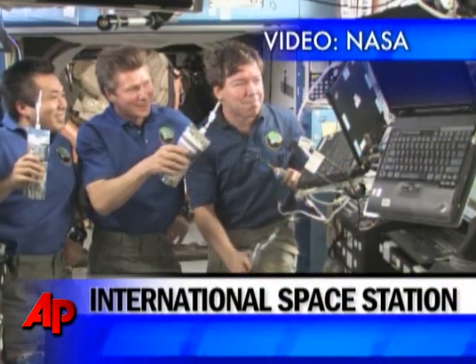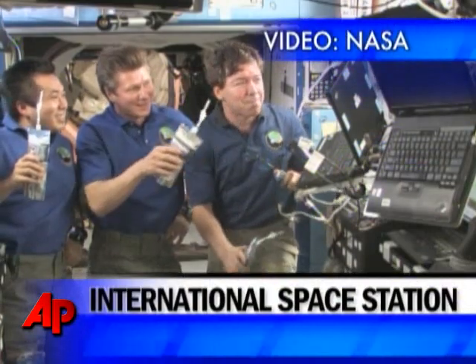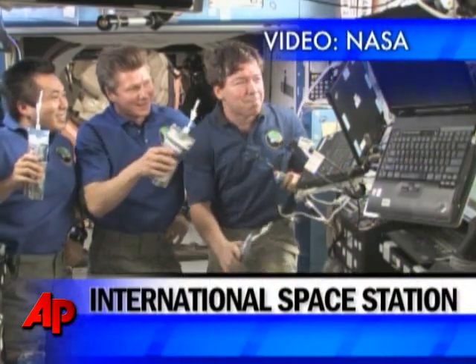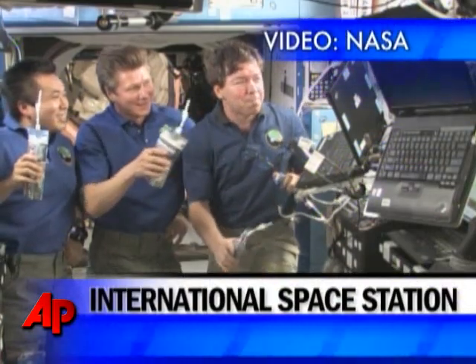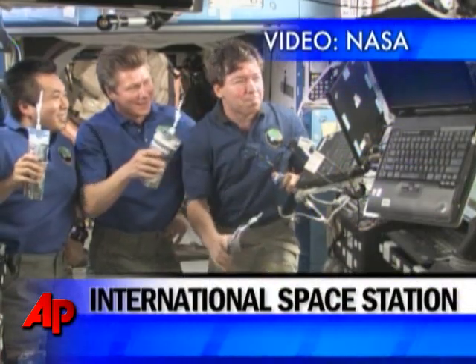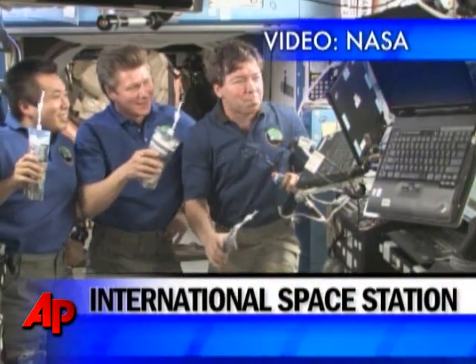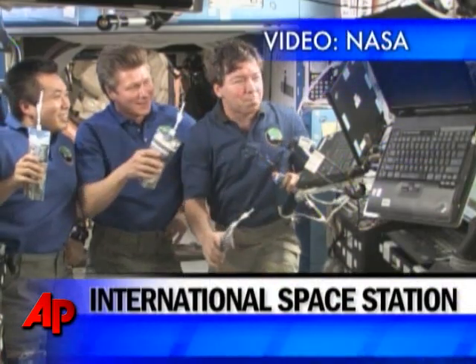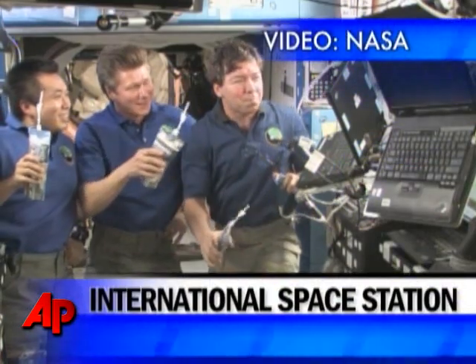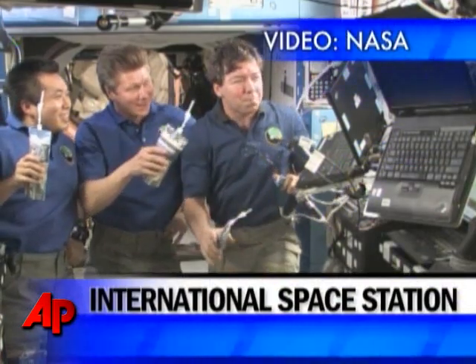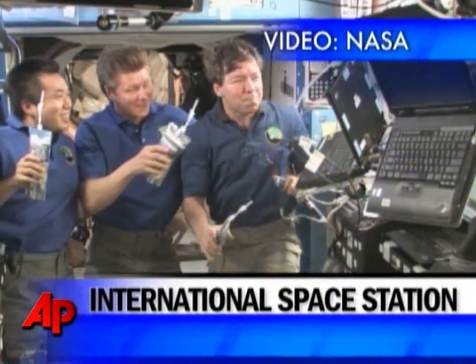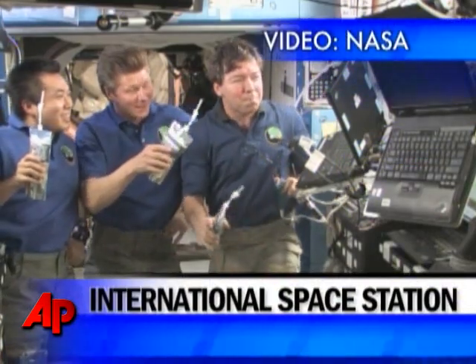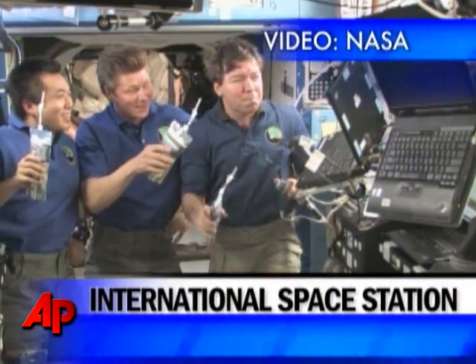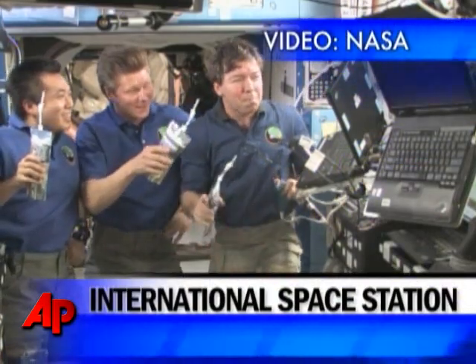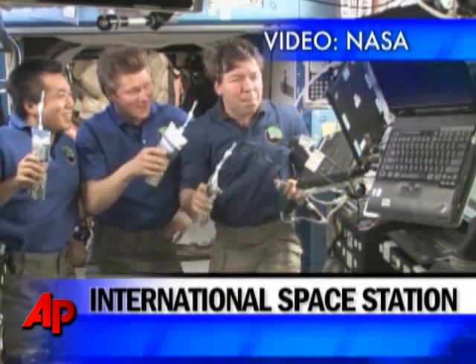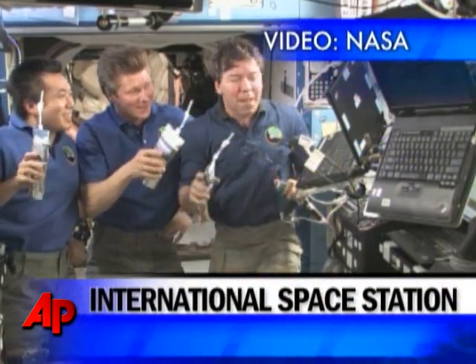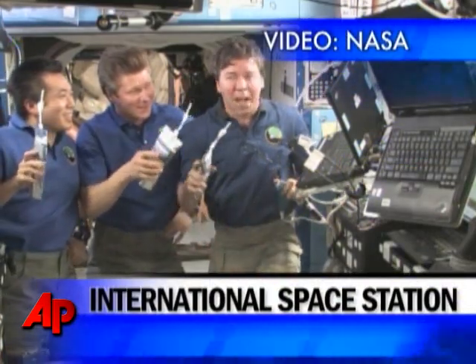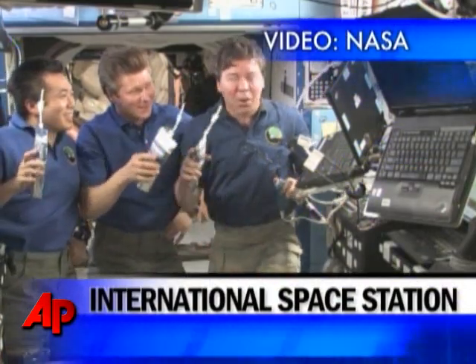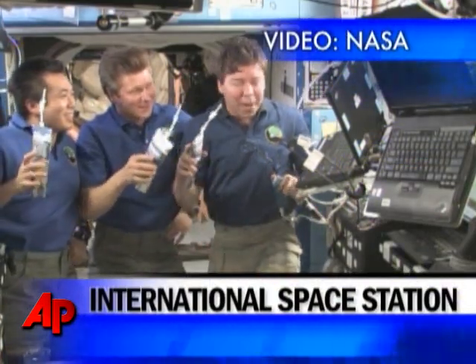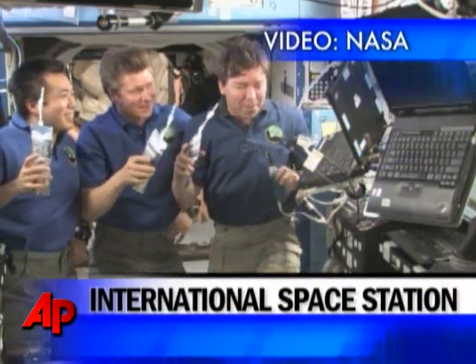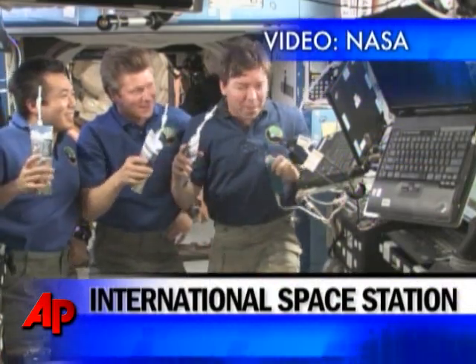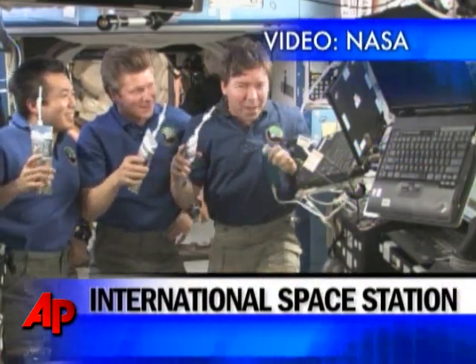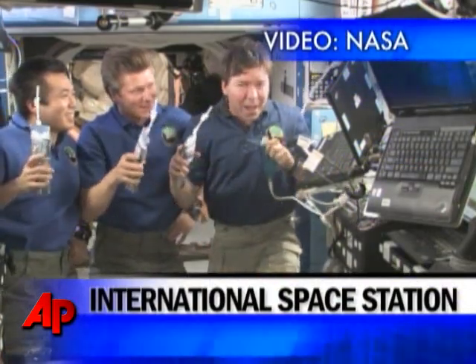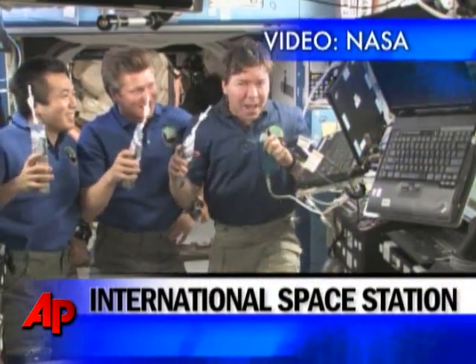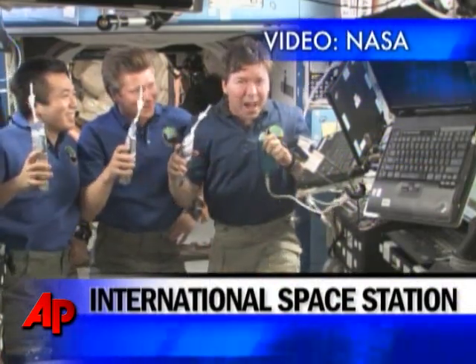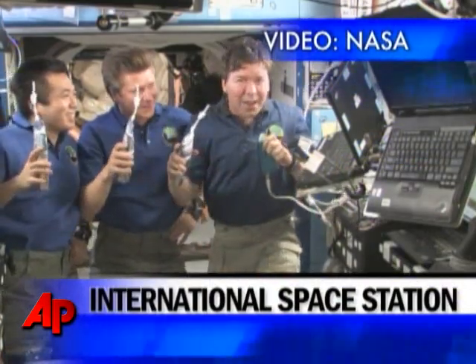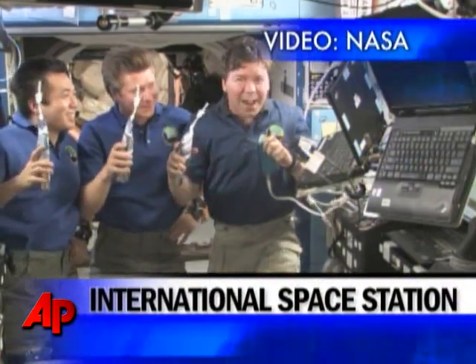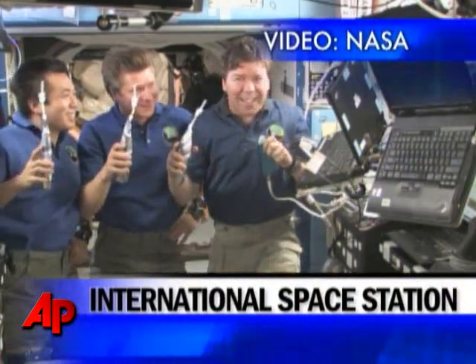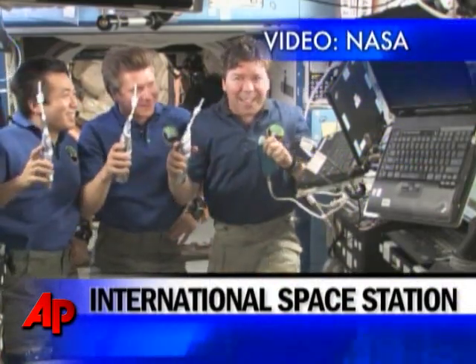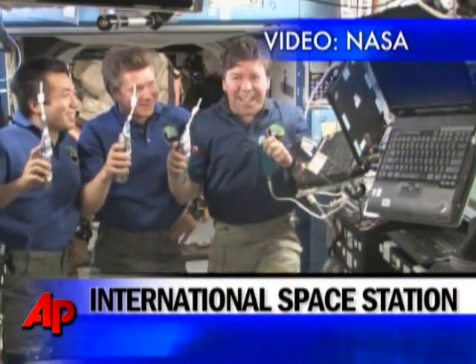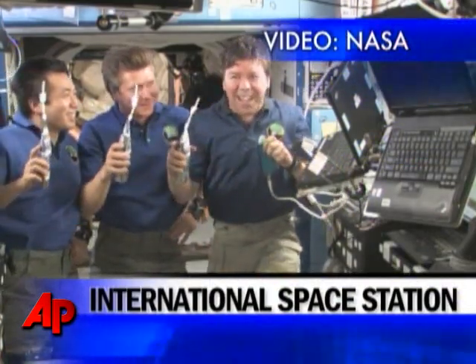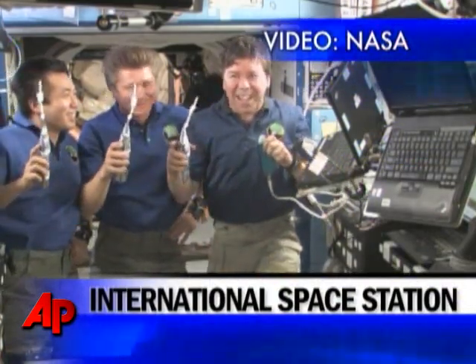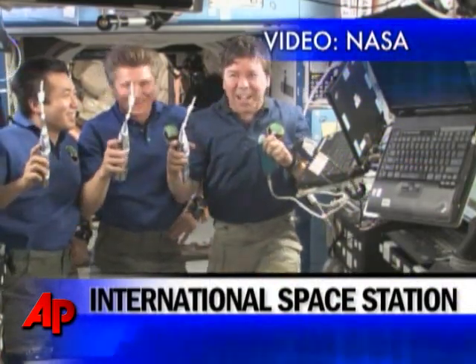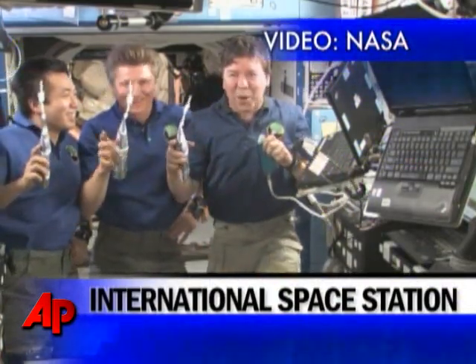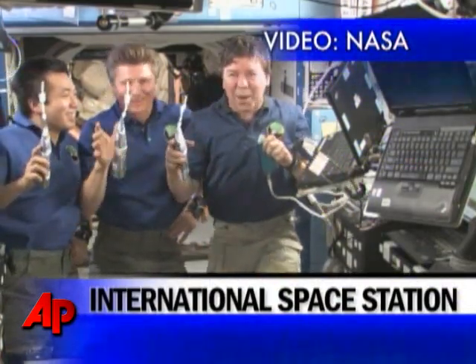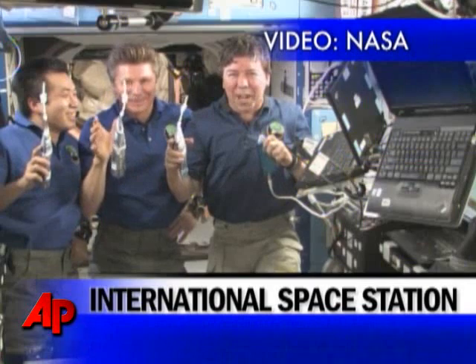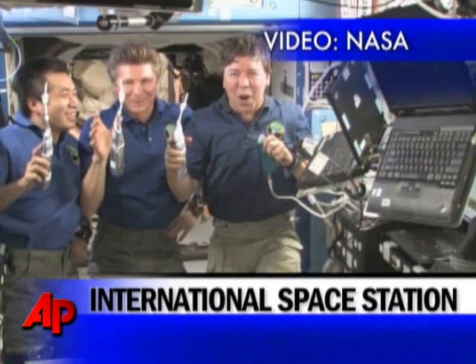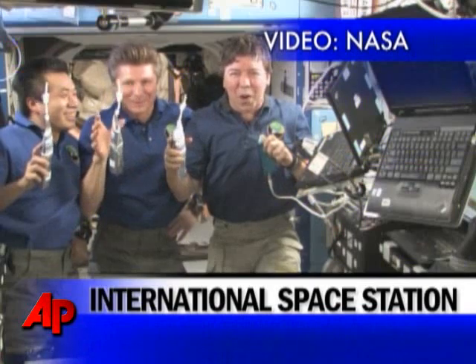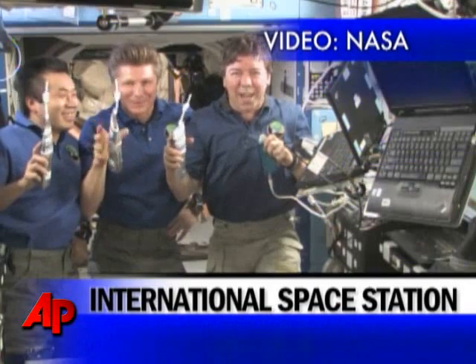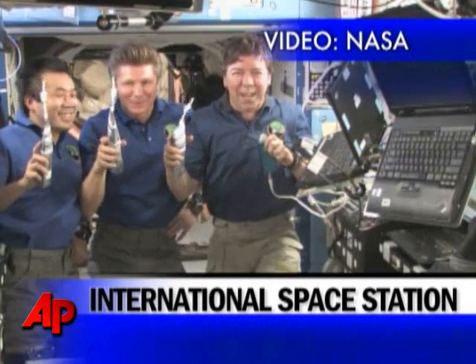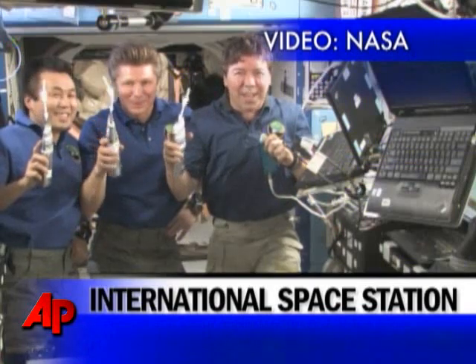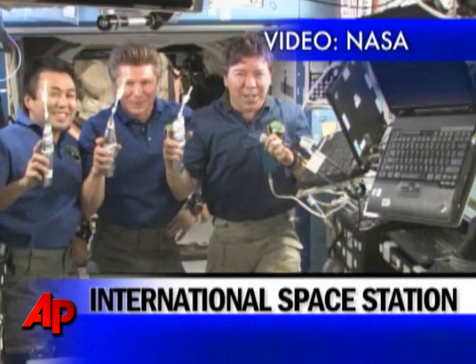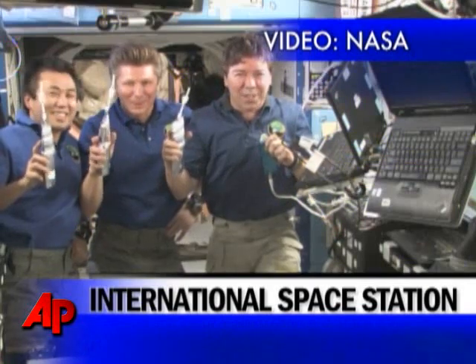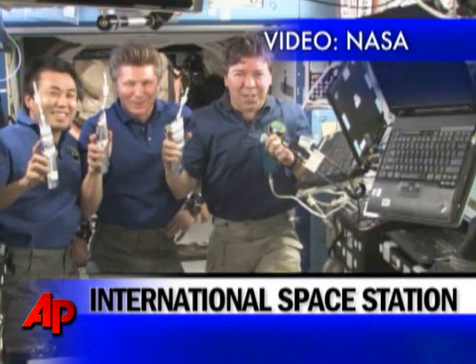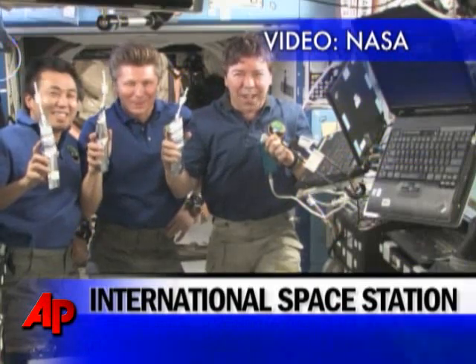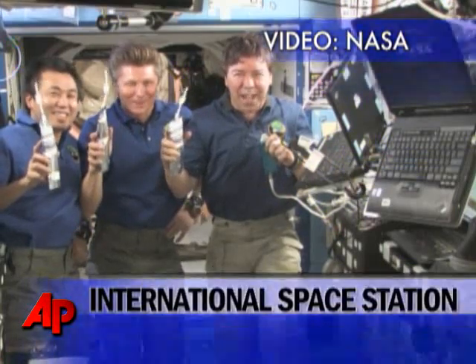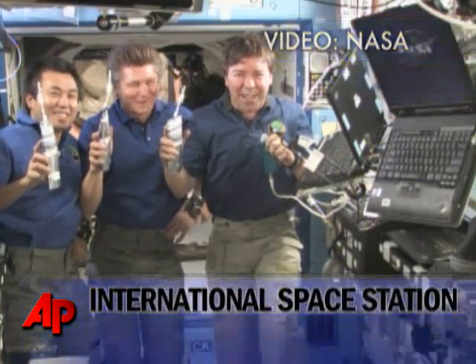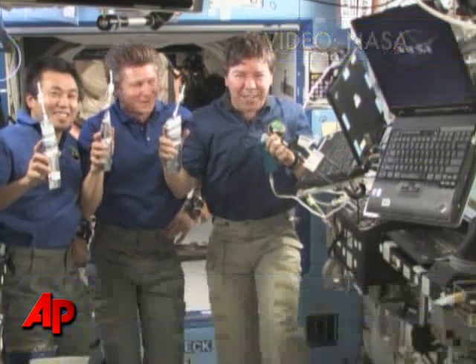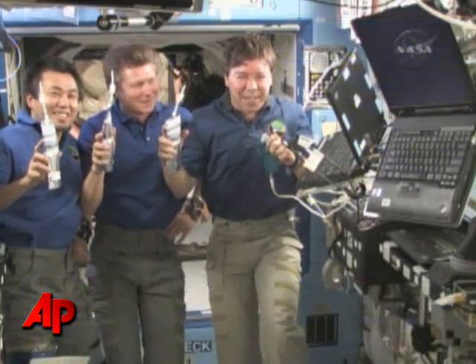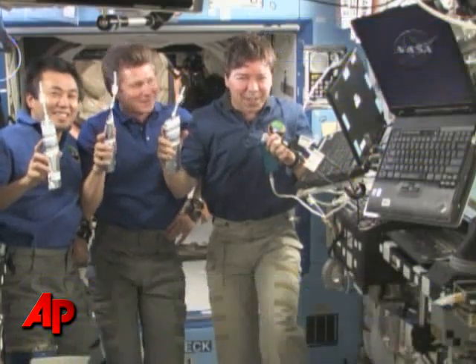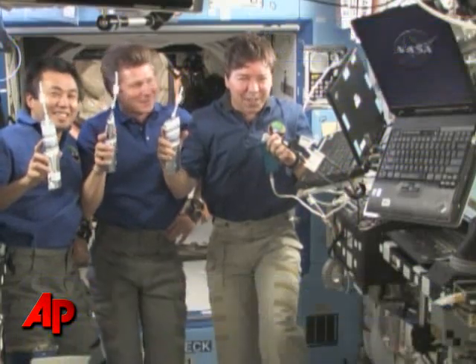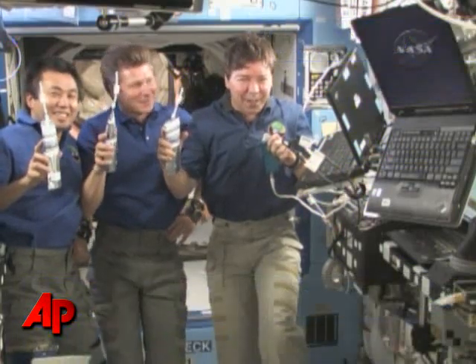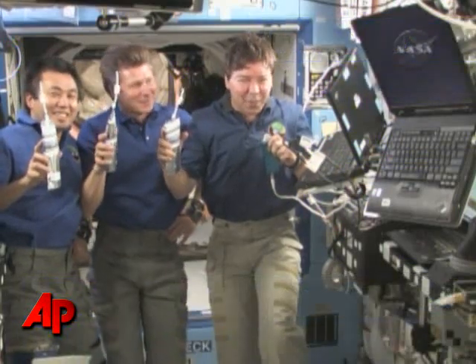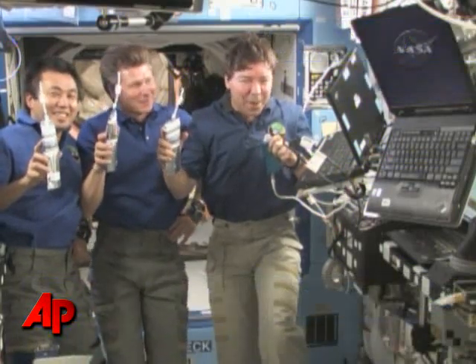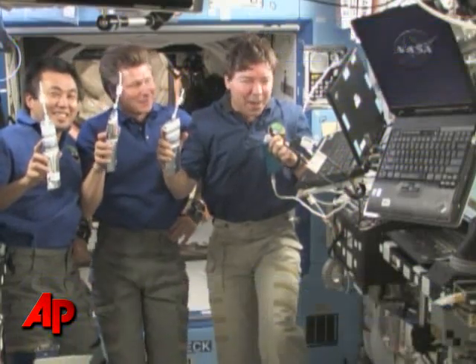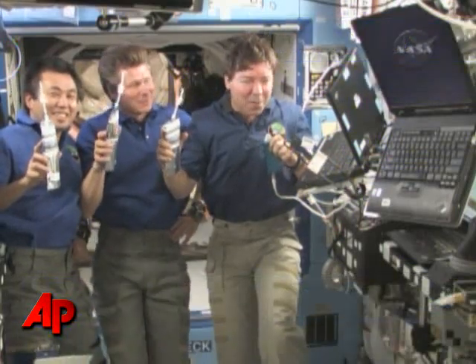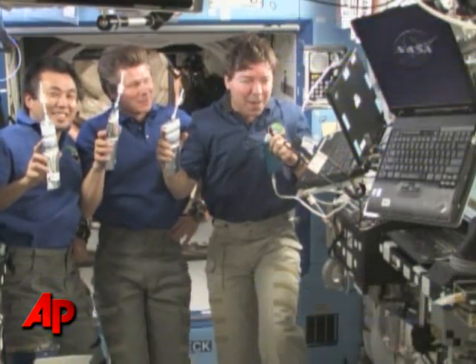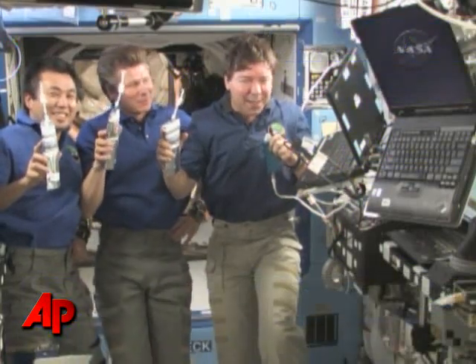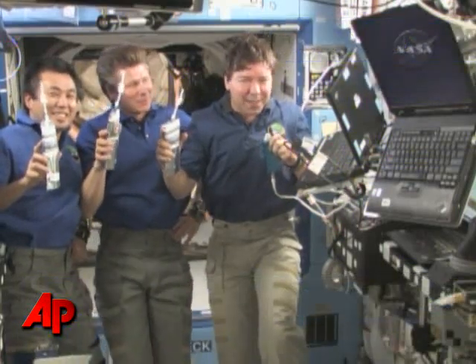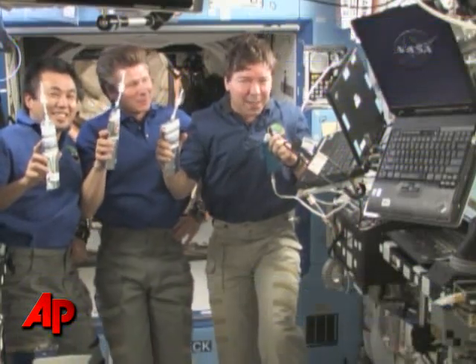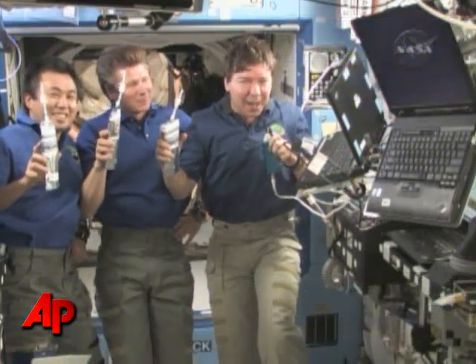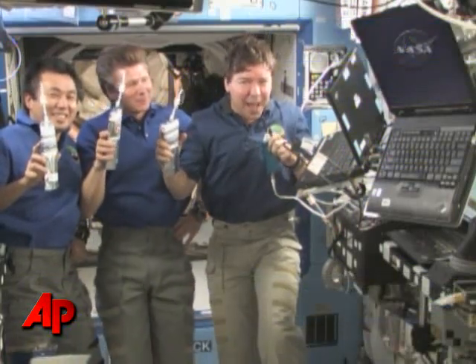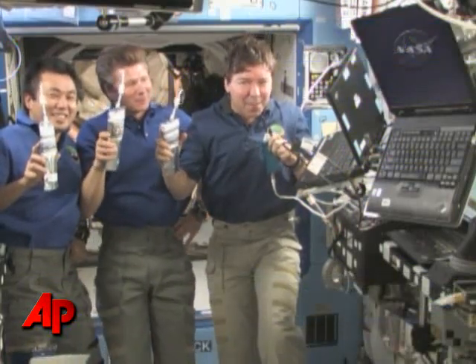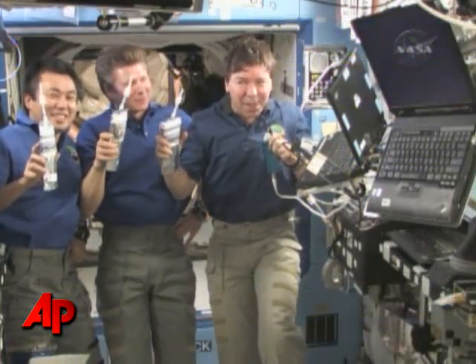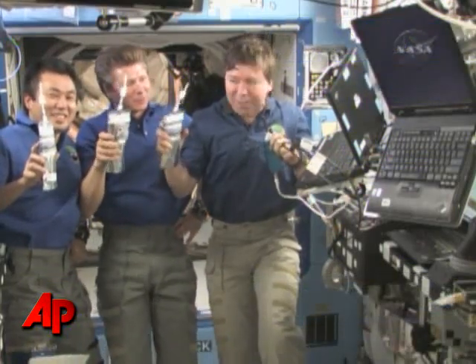Hey, this is Marybeth O'Dean down here at JS3. And here we go, and here's to you guys, and here's to everybody who made this all happen.